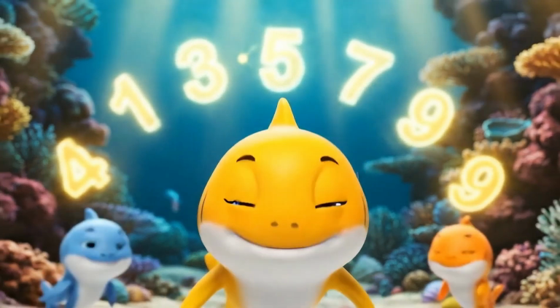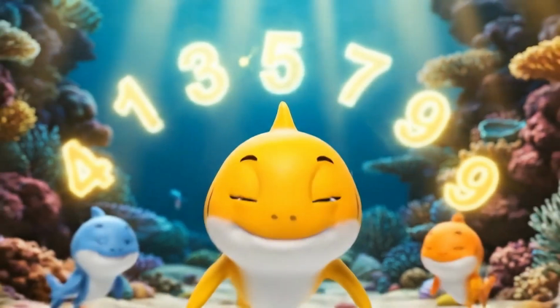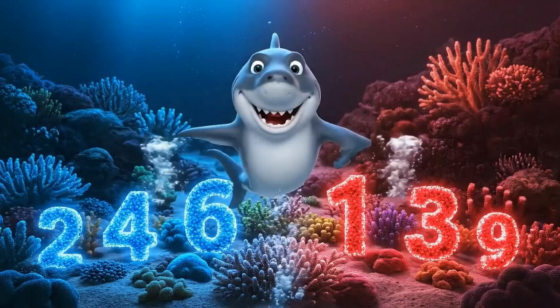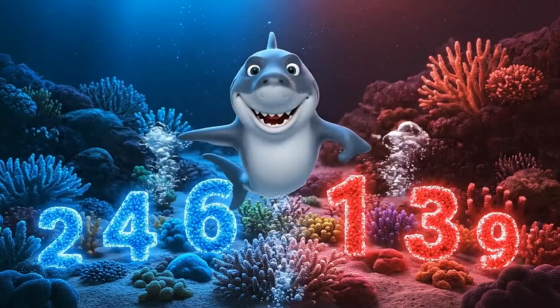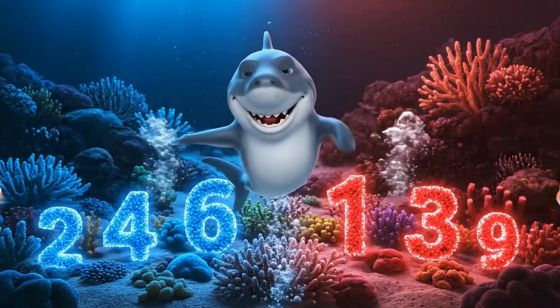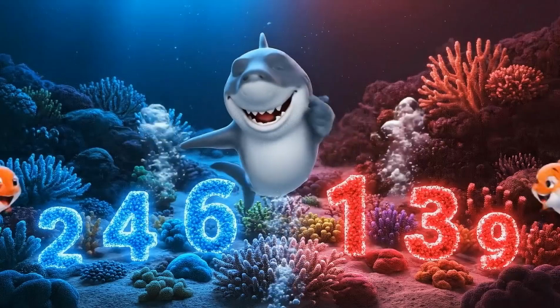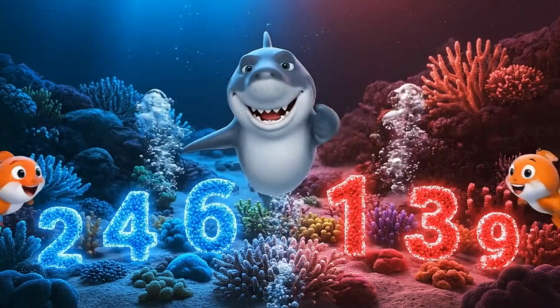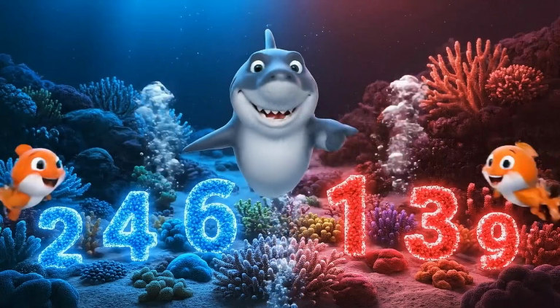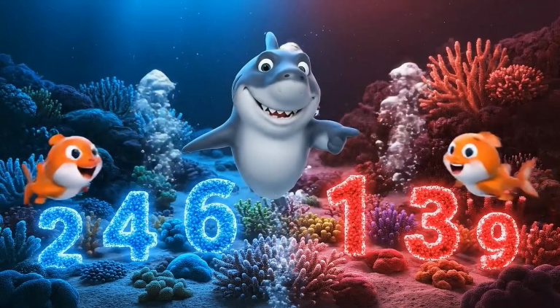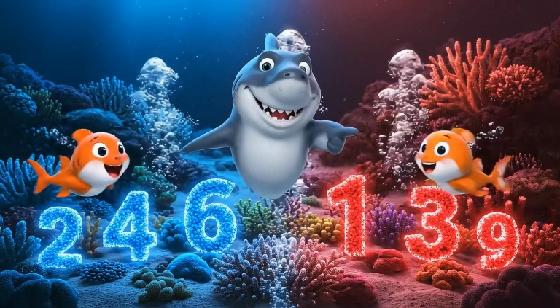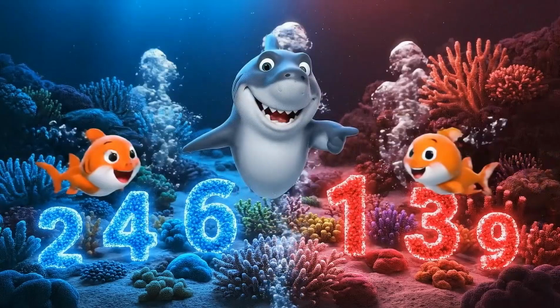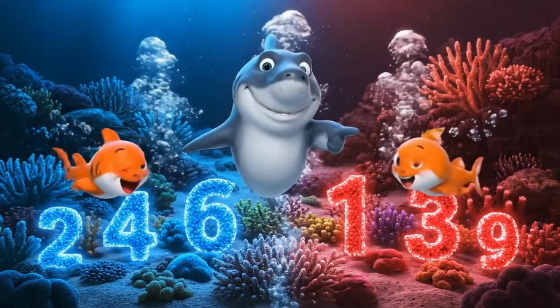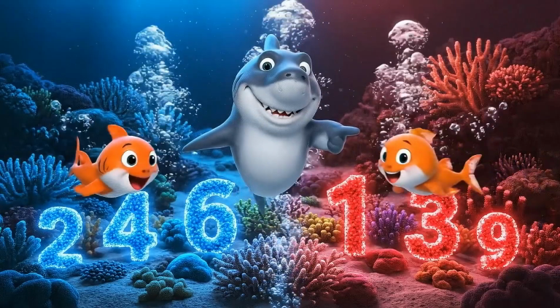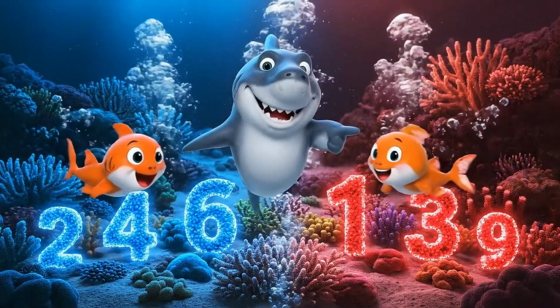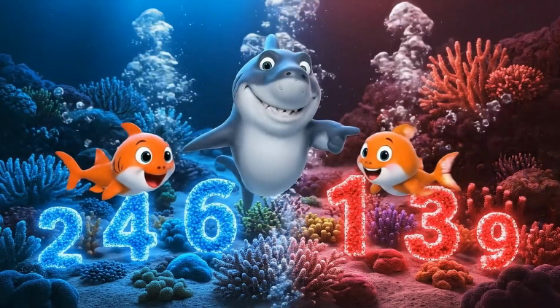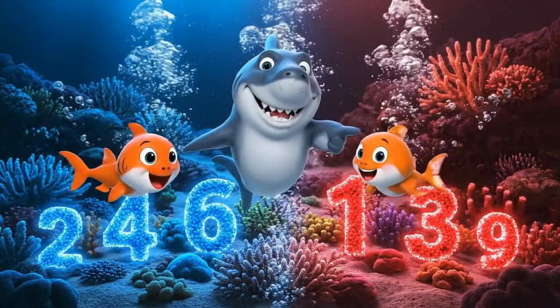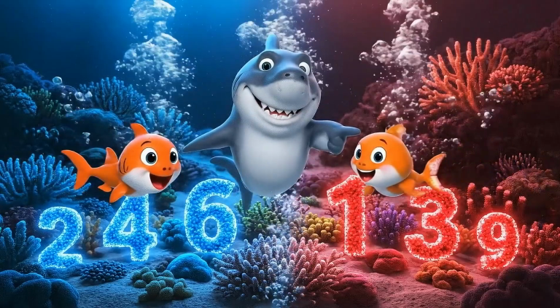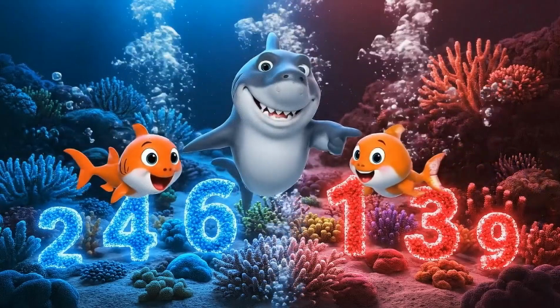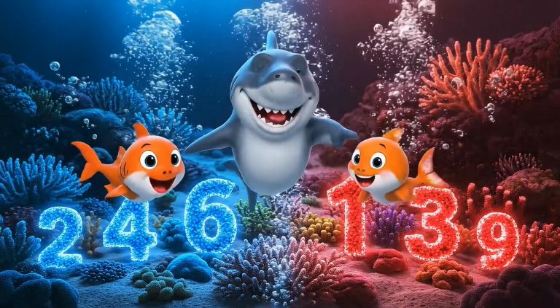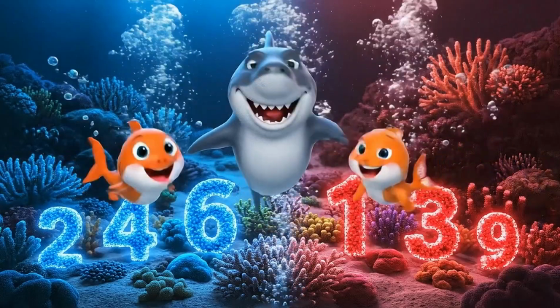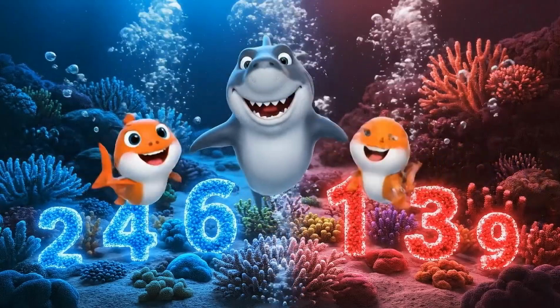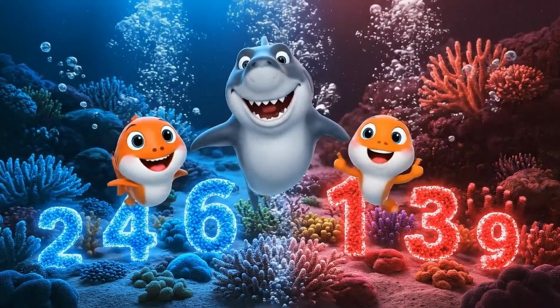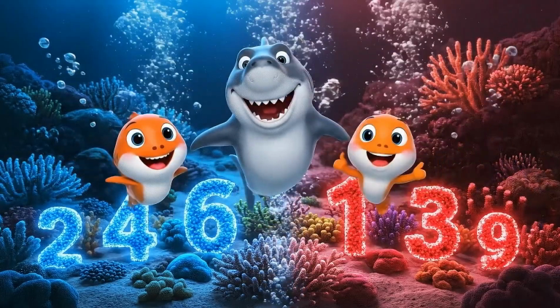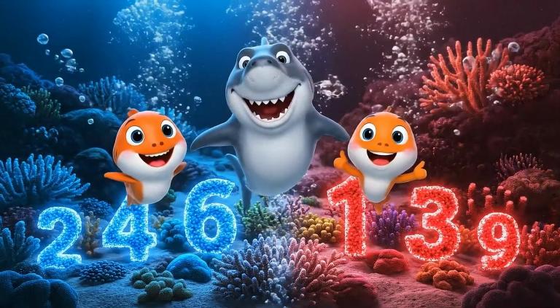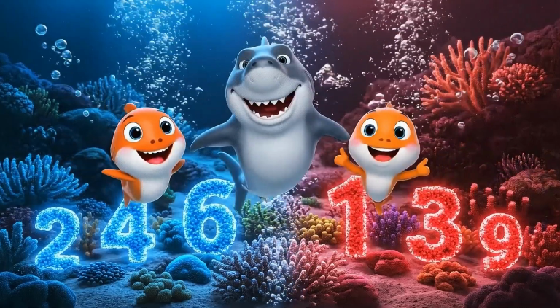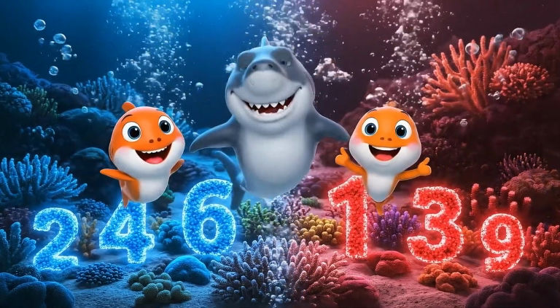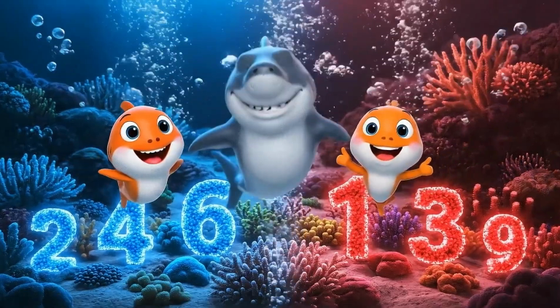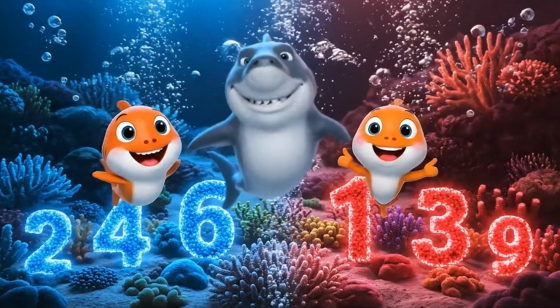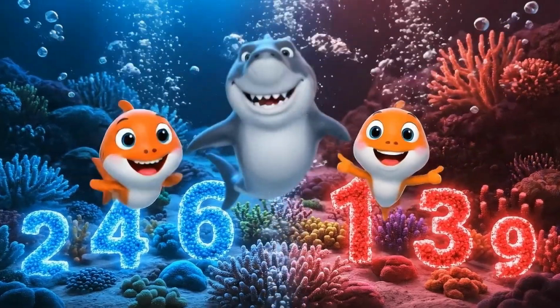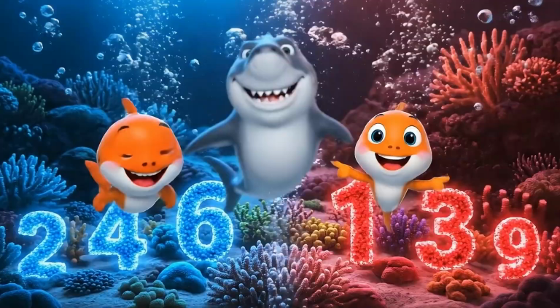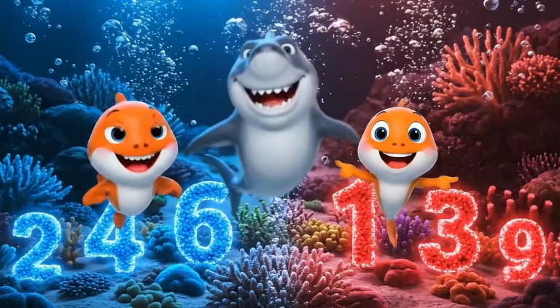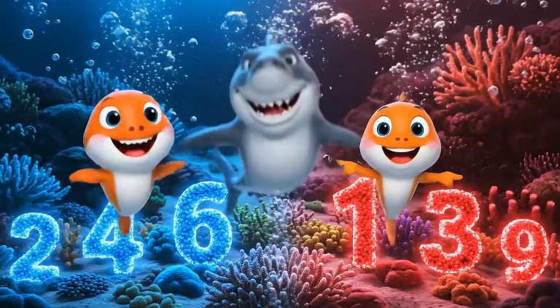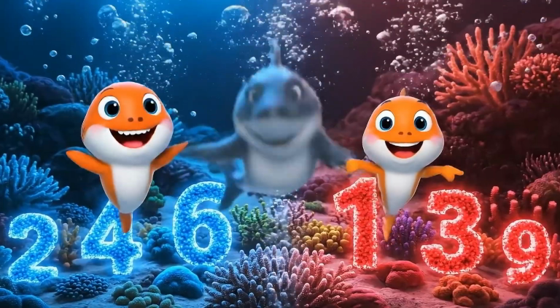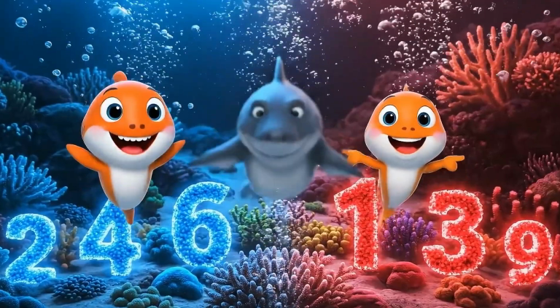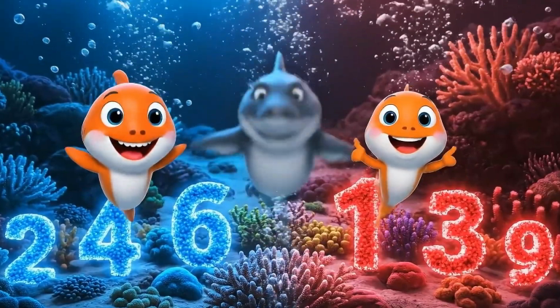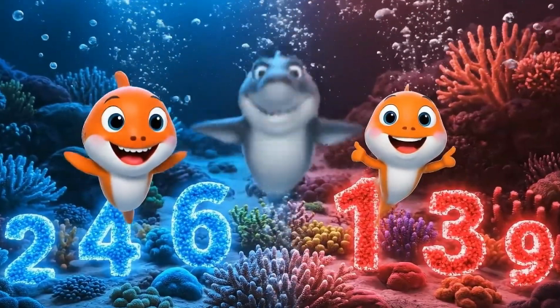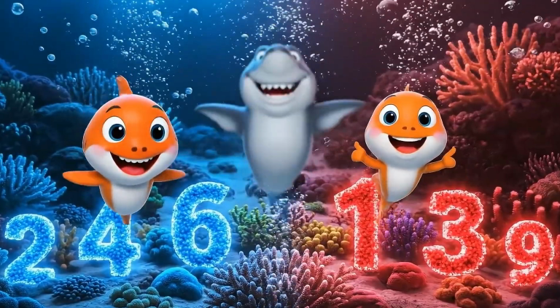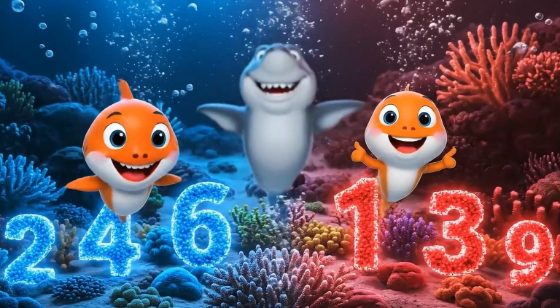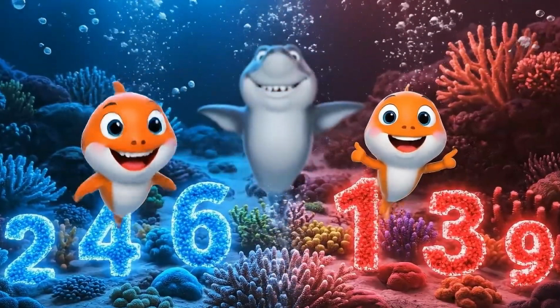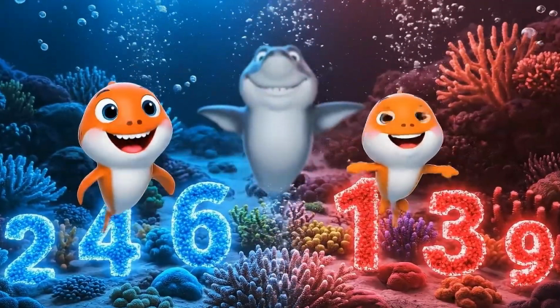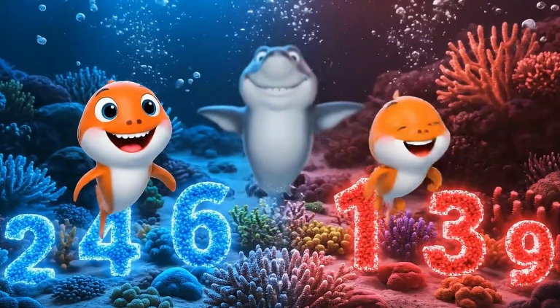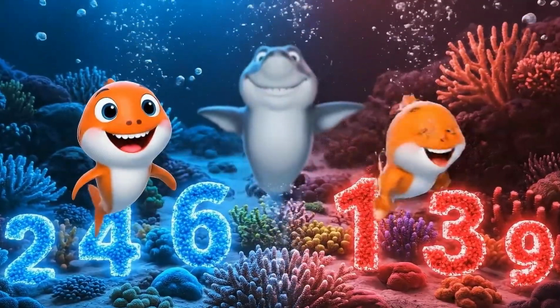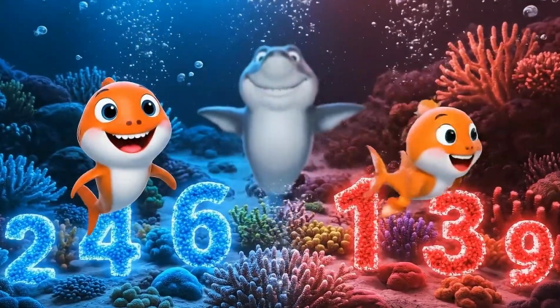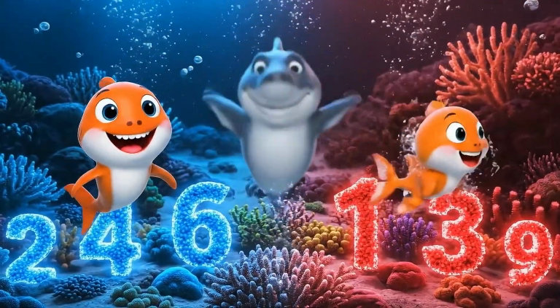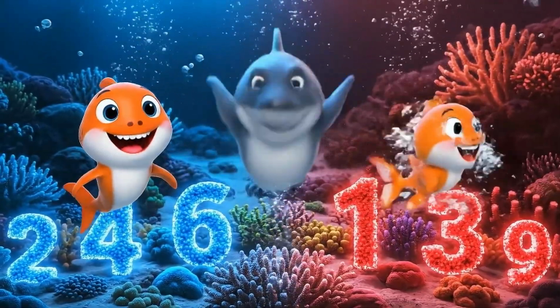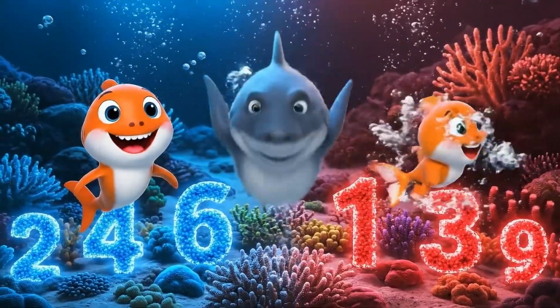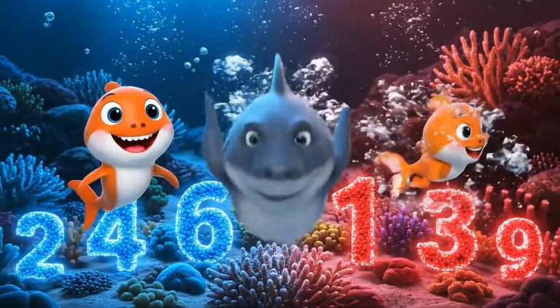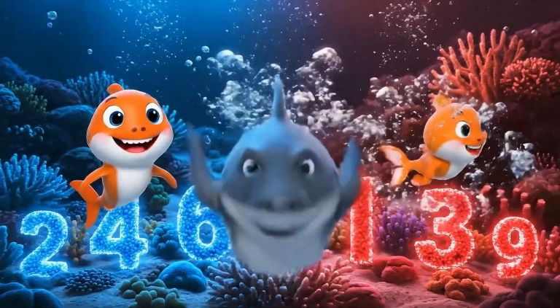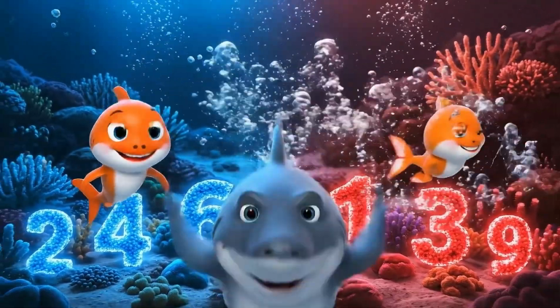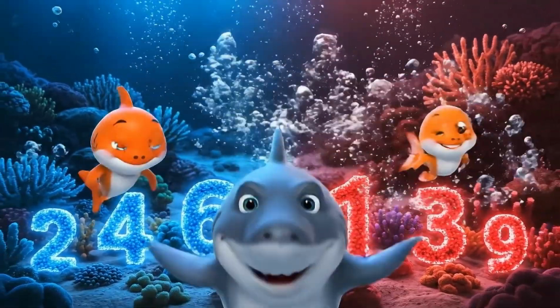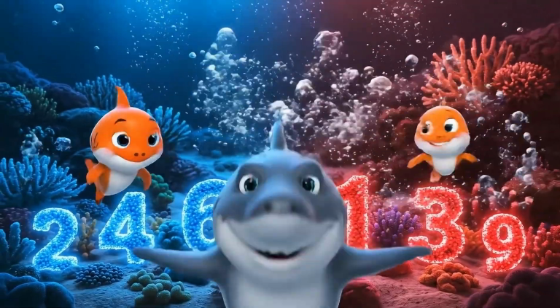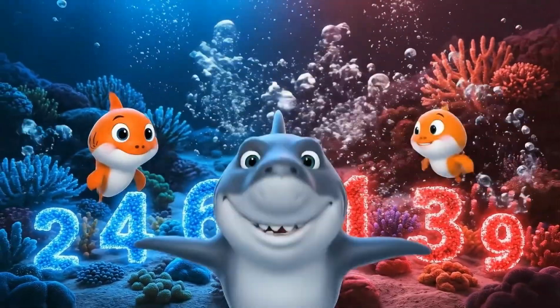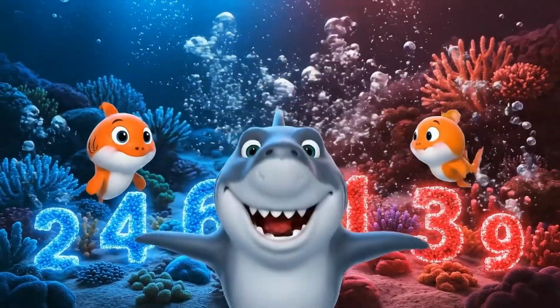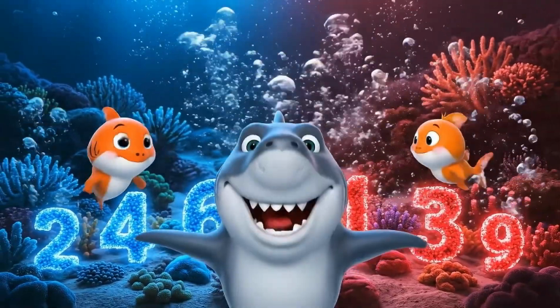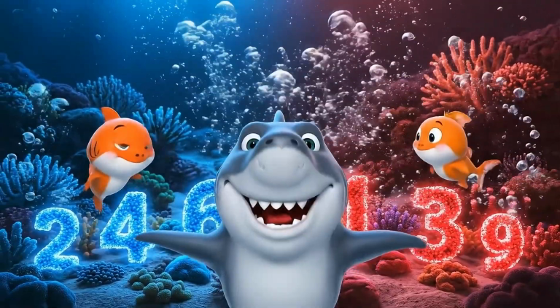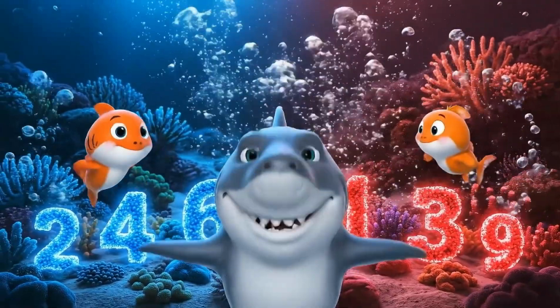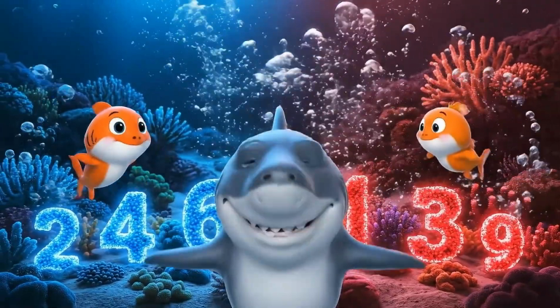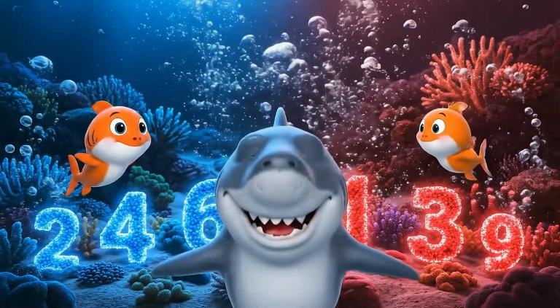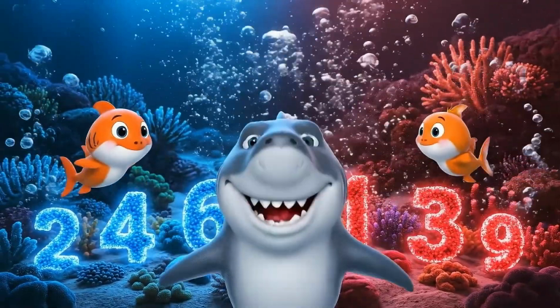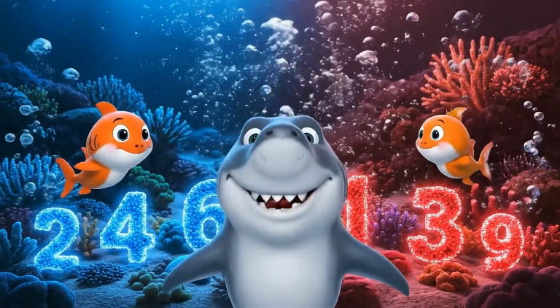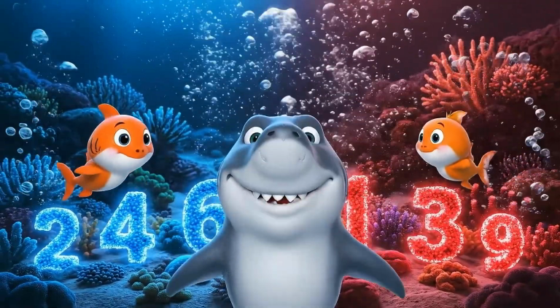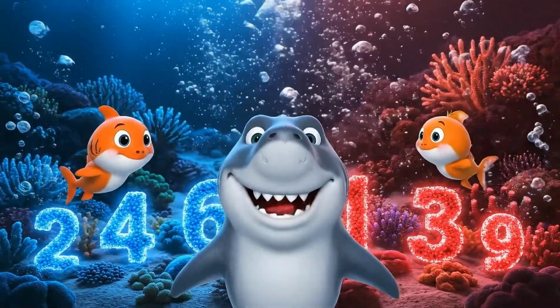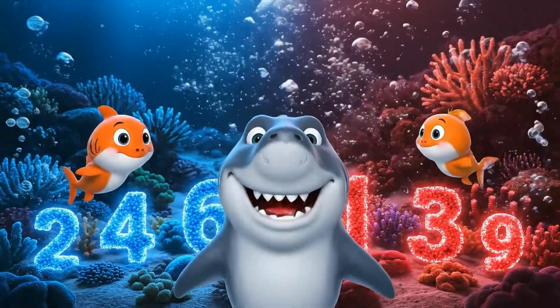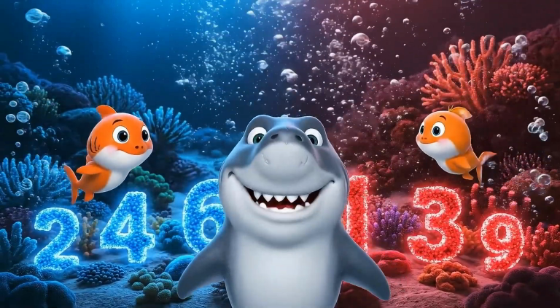Look! Even numbers are on this side, odd numbers on that side. Wow! Red and blue, friends!